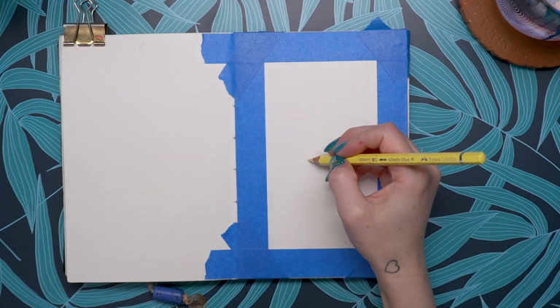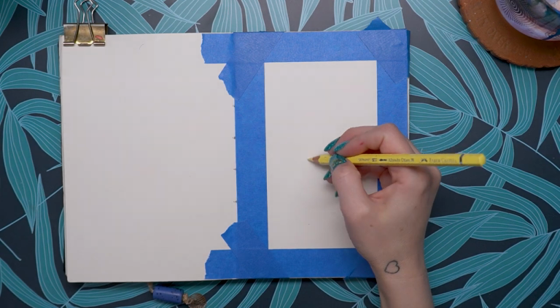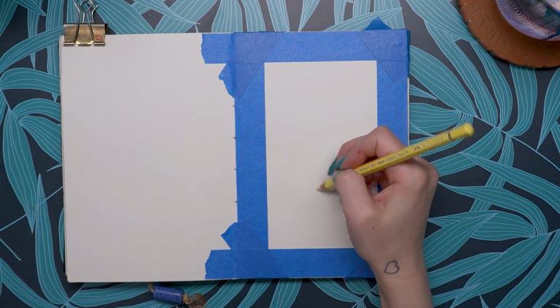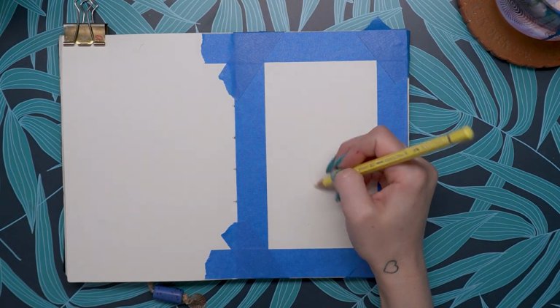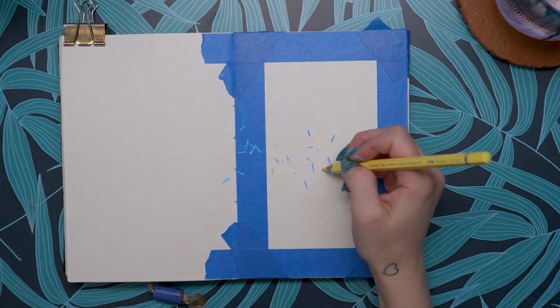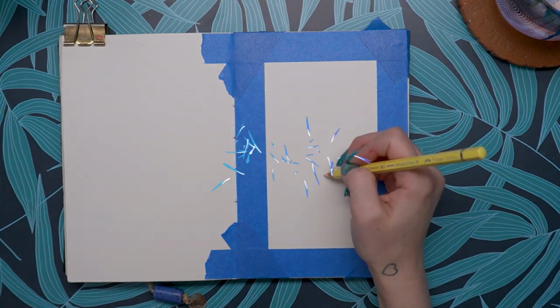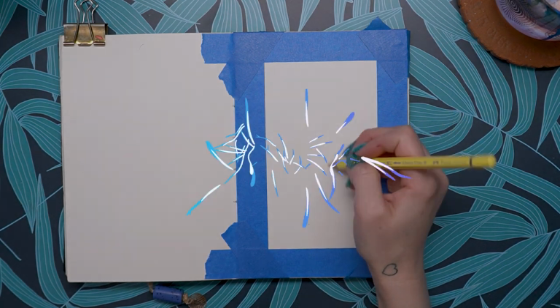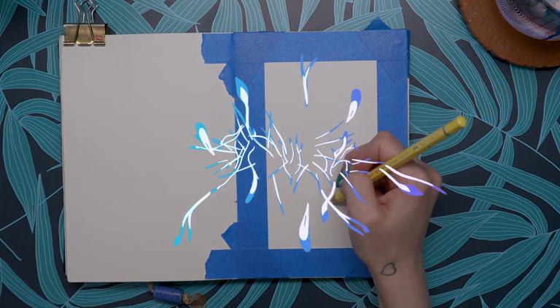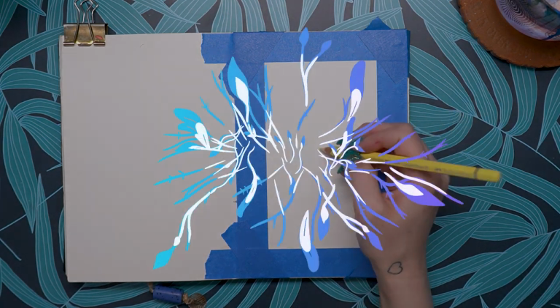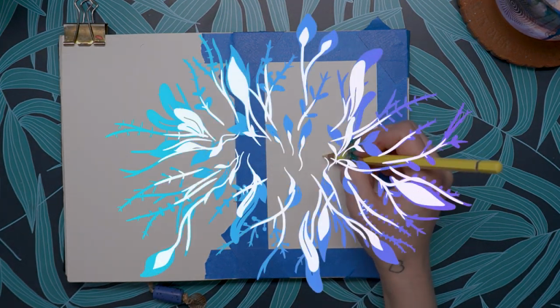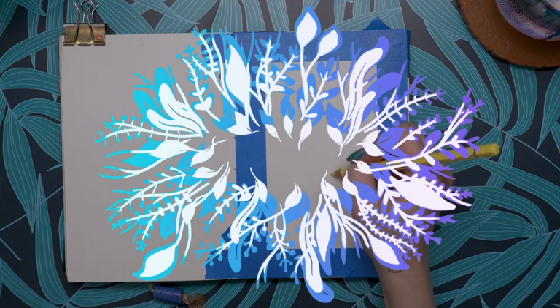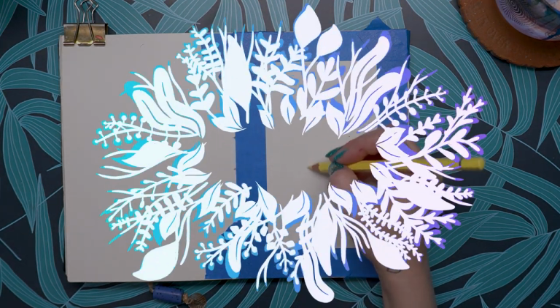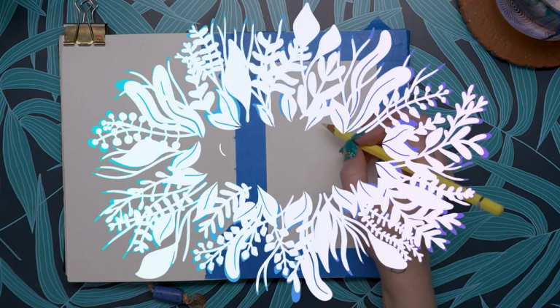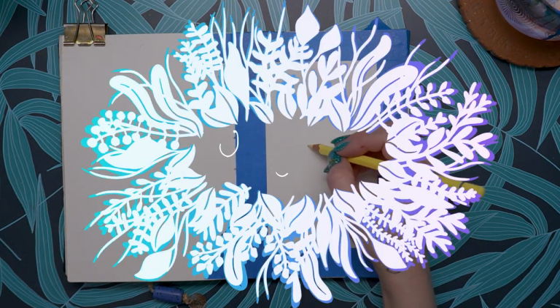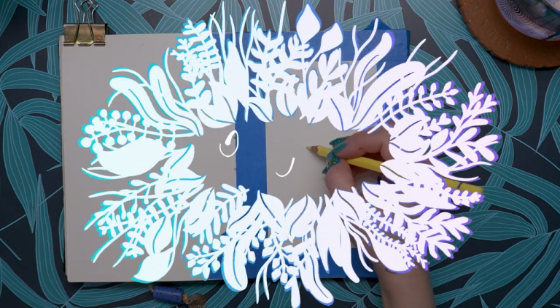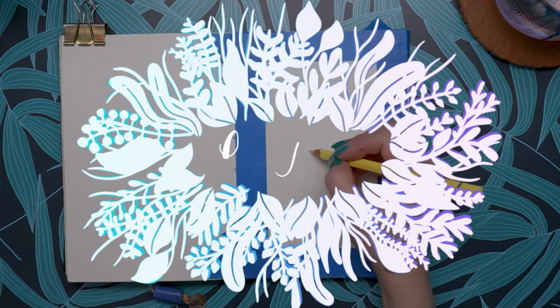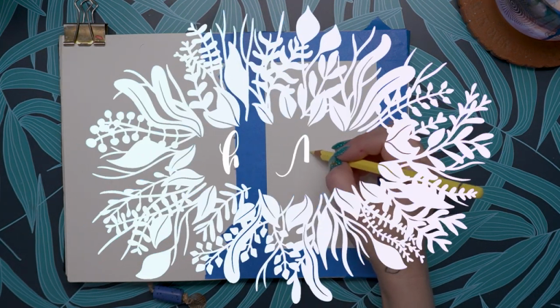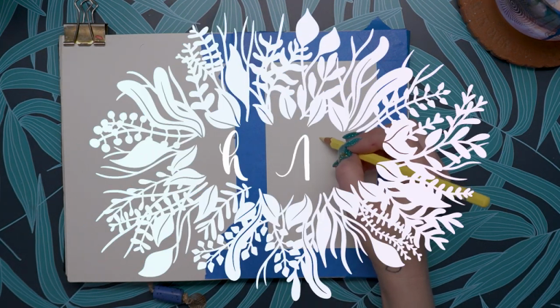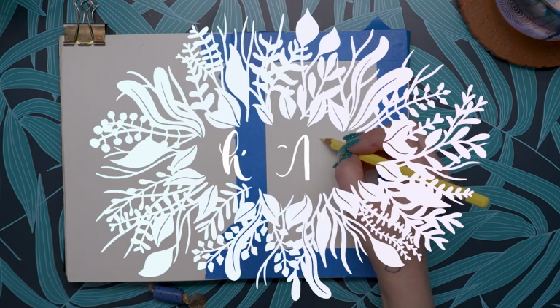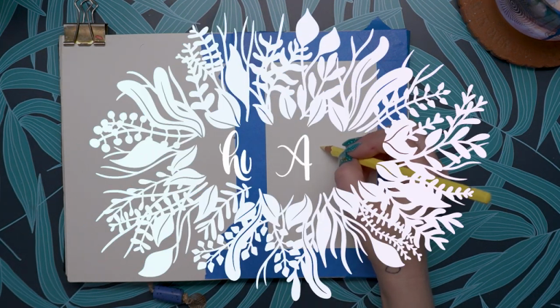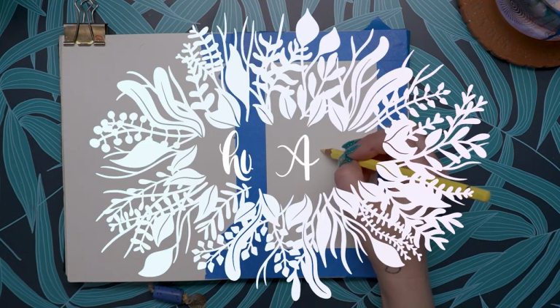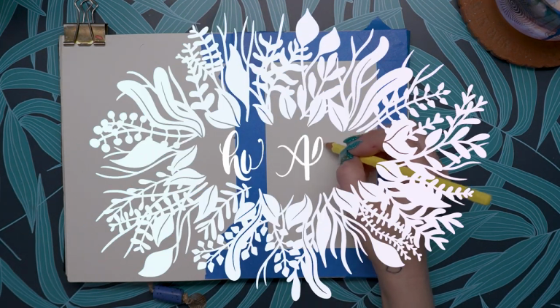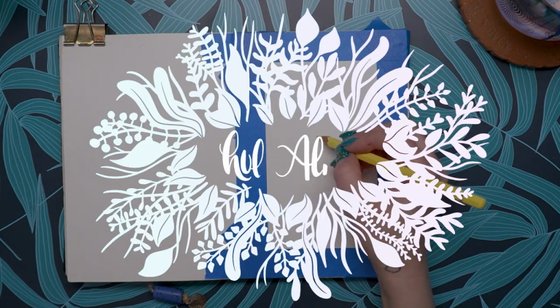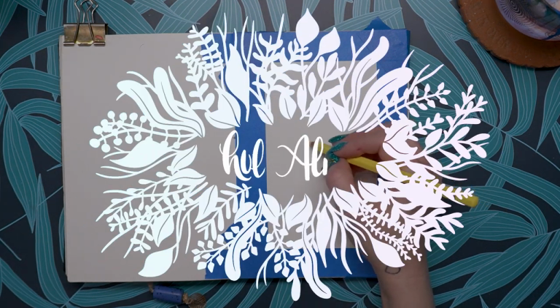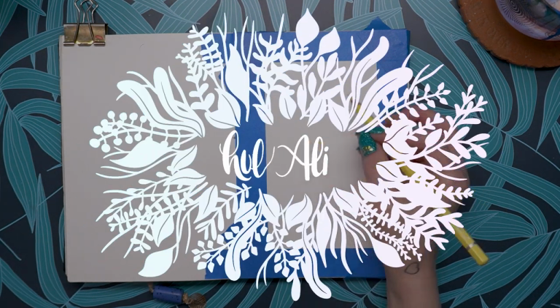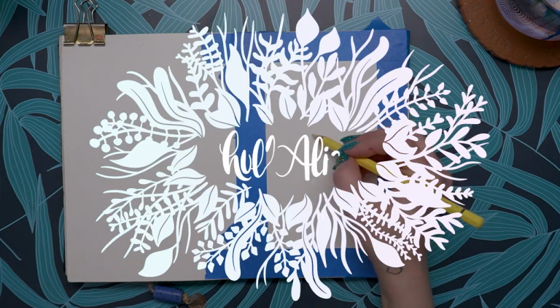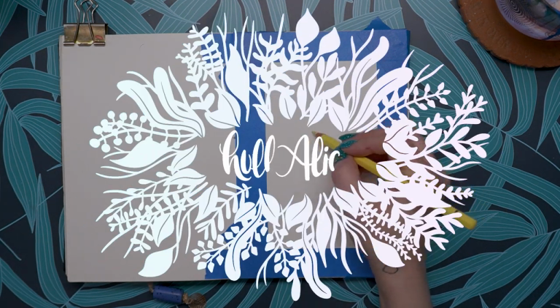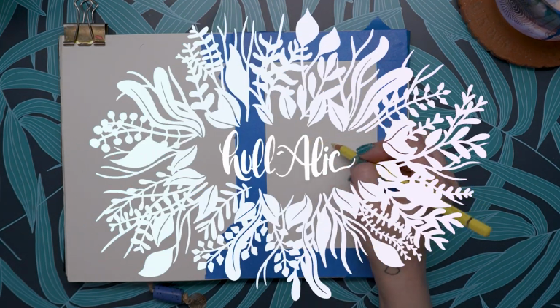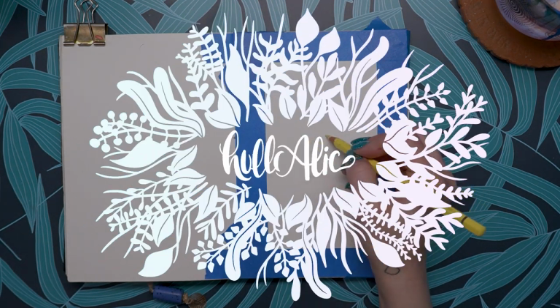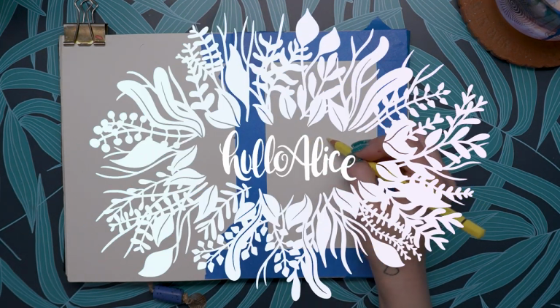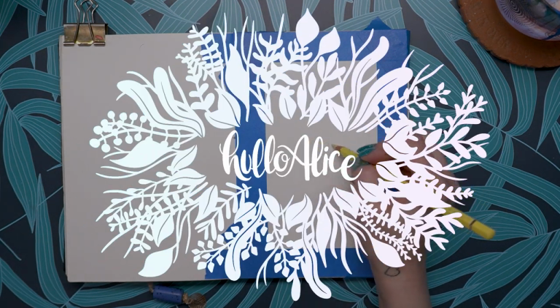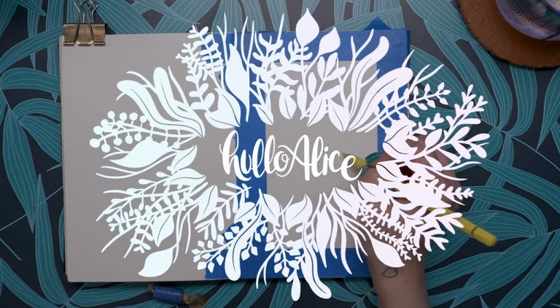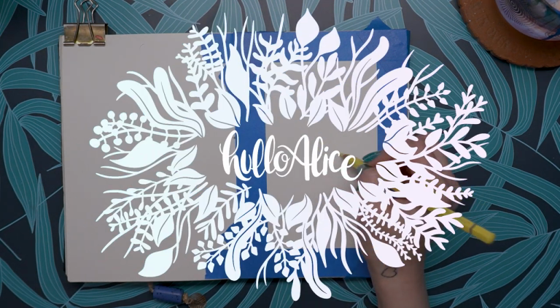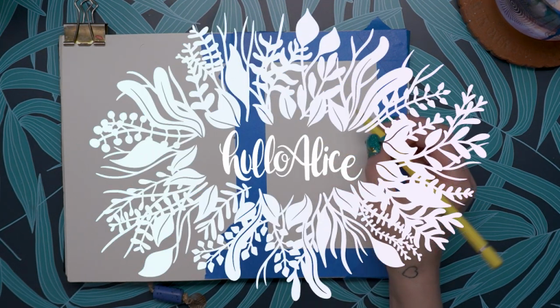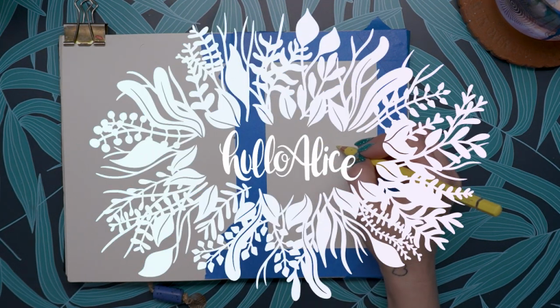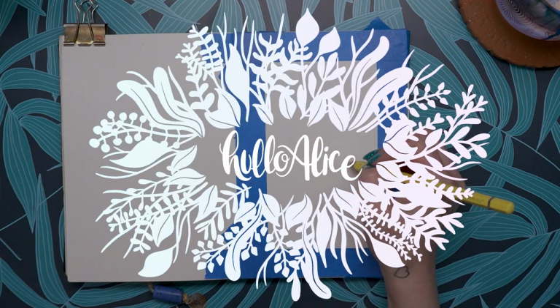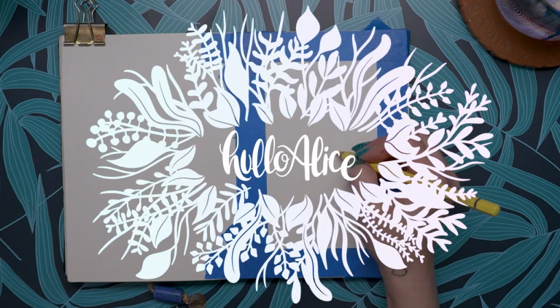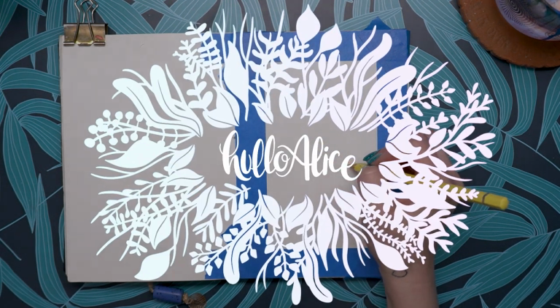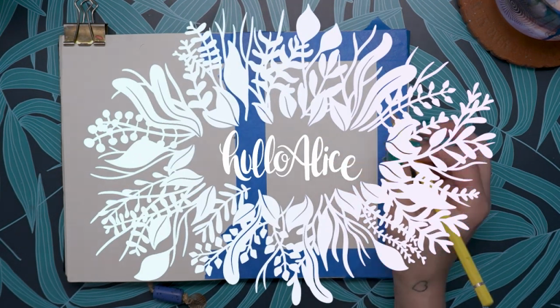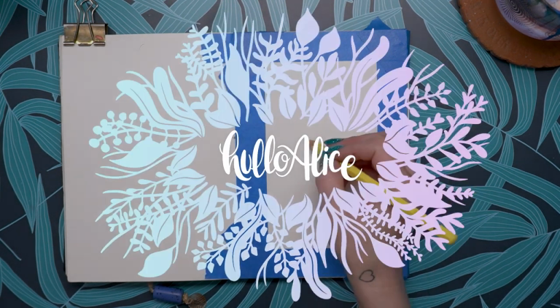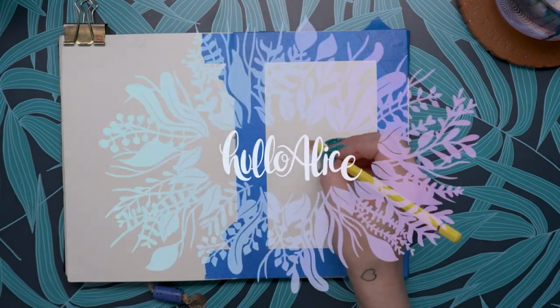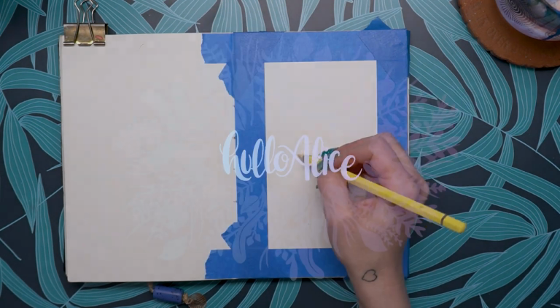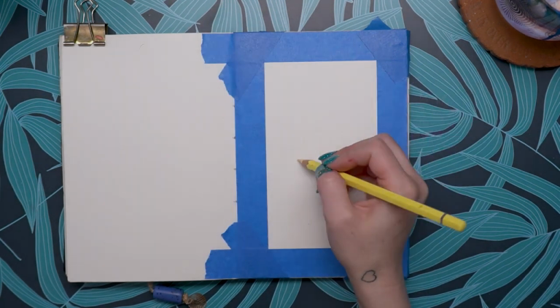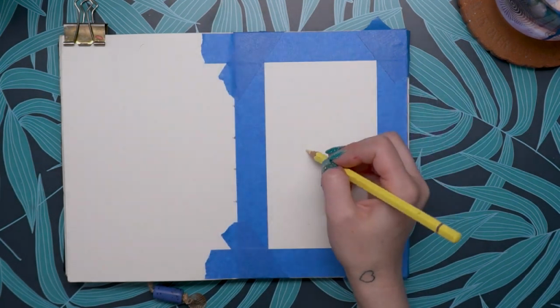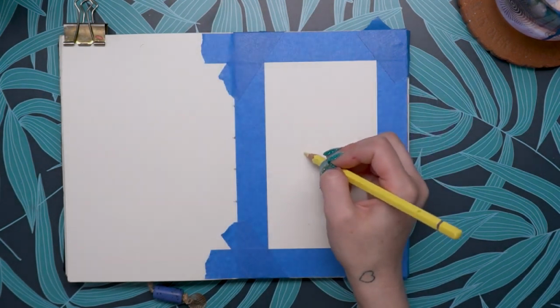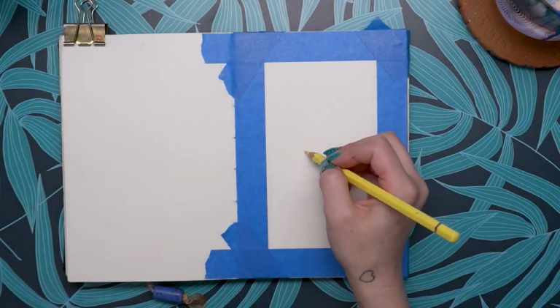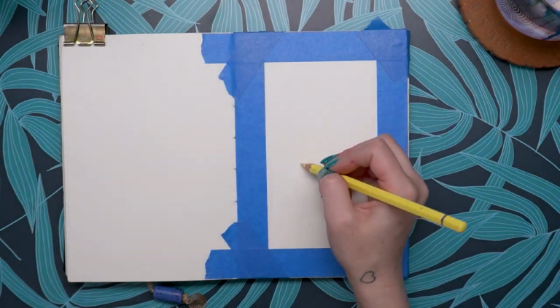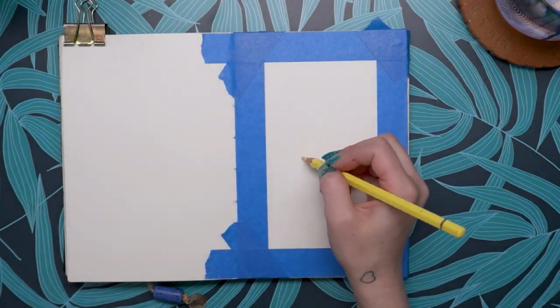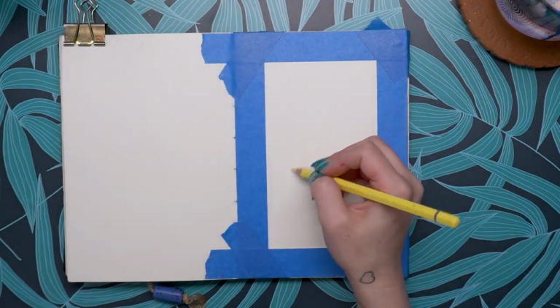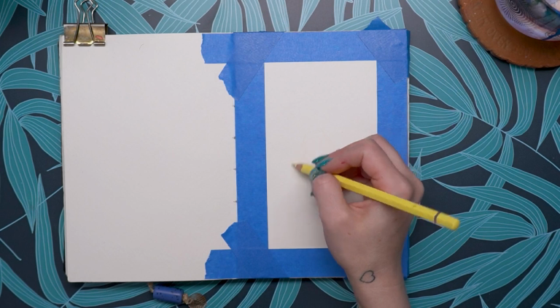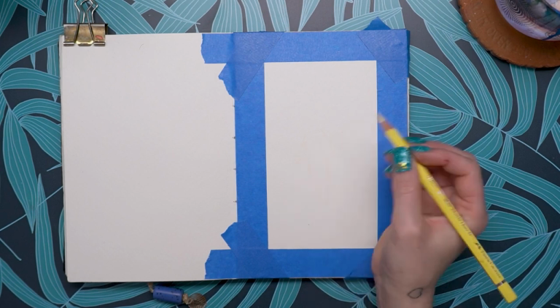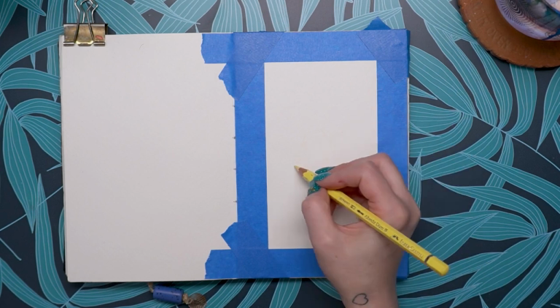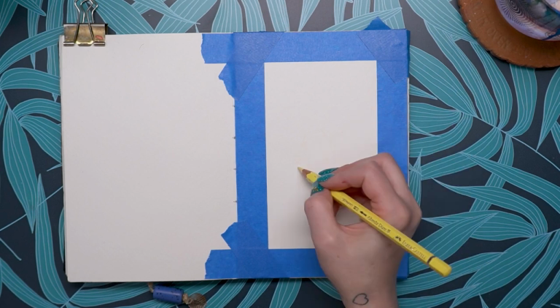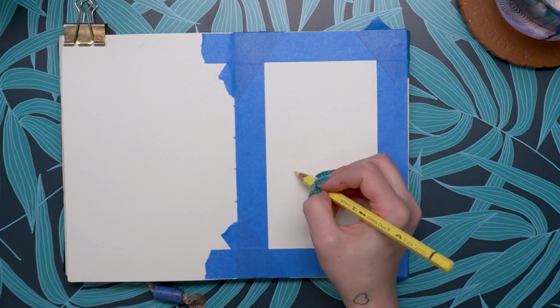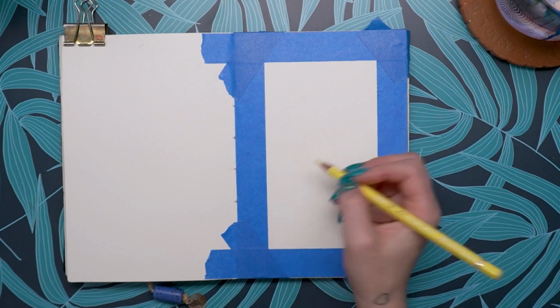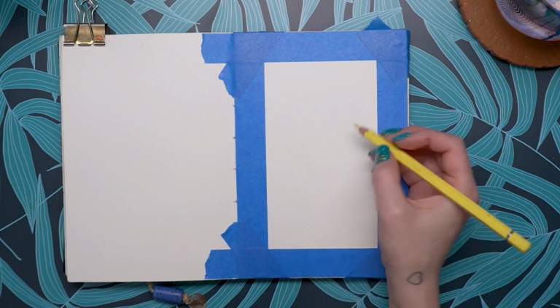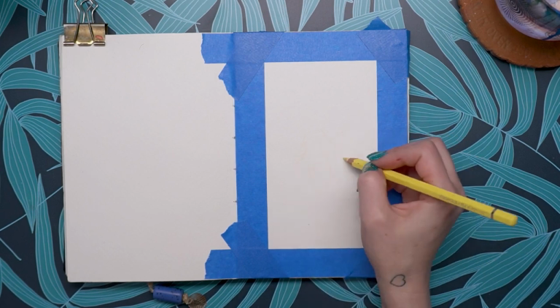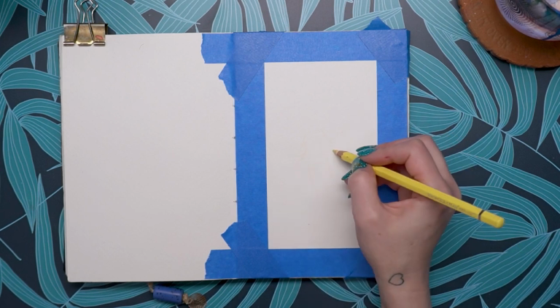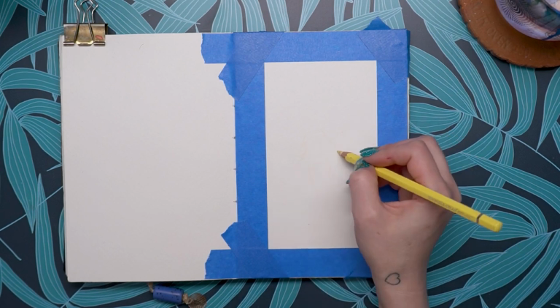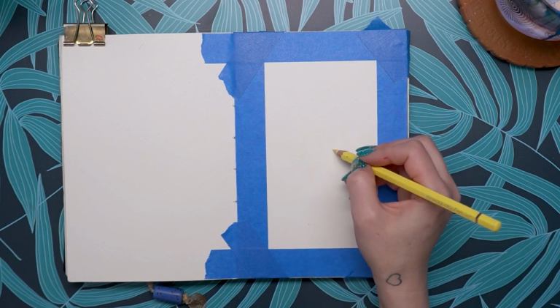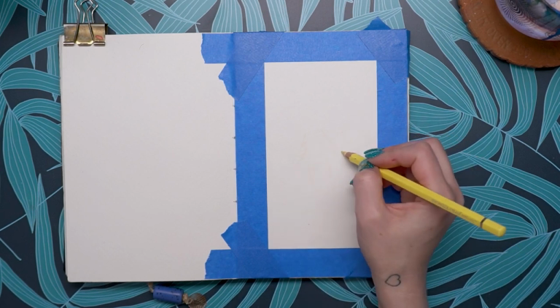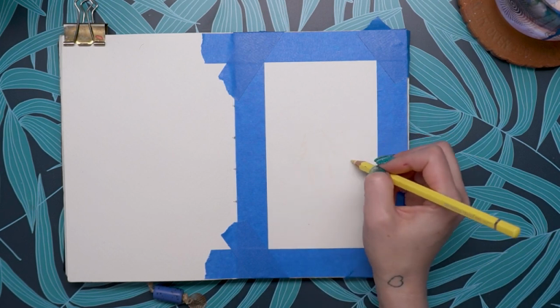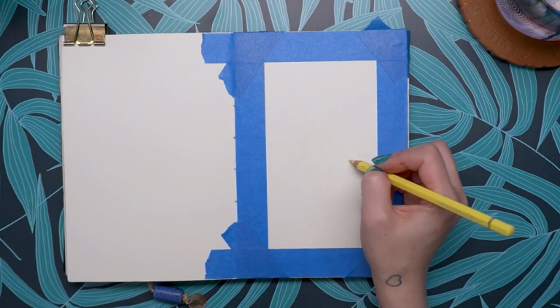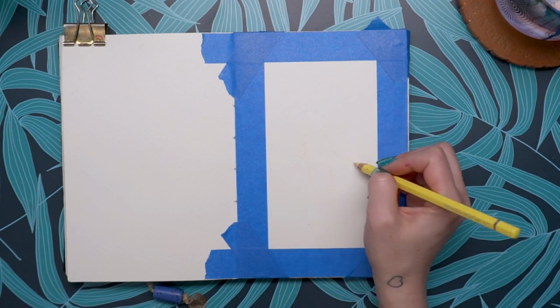Hello and welcome to my channel. My name is Alice and today I'm going to be reviewing the Paul Rubens watercolor paints.